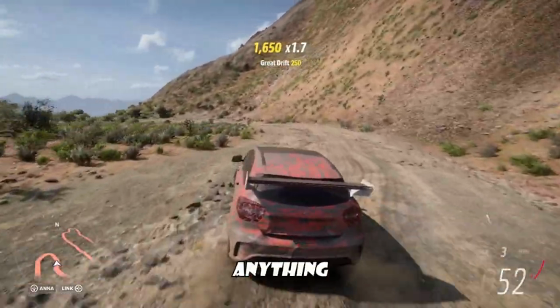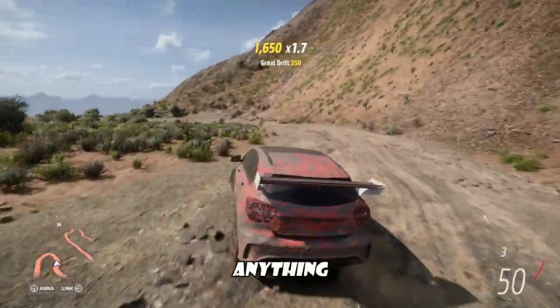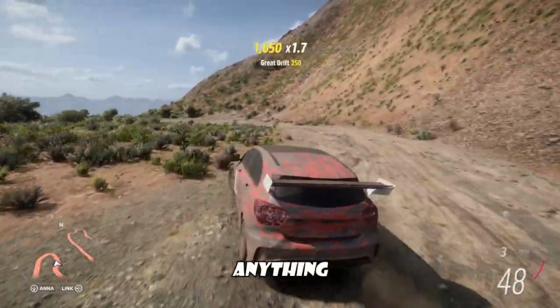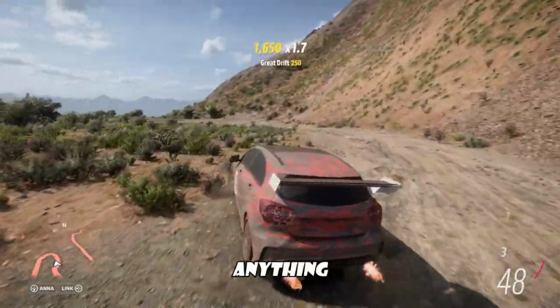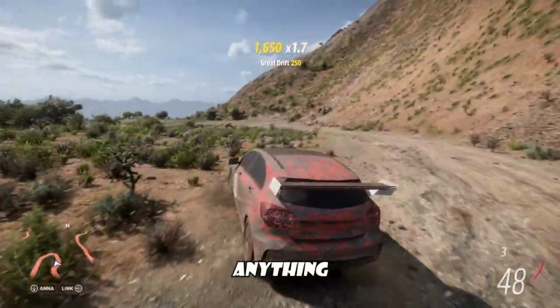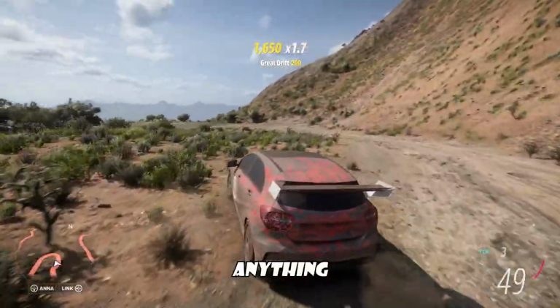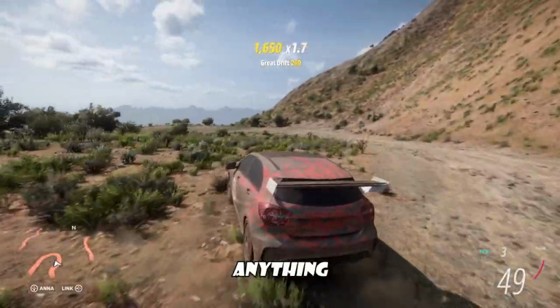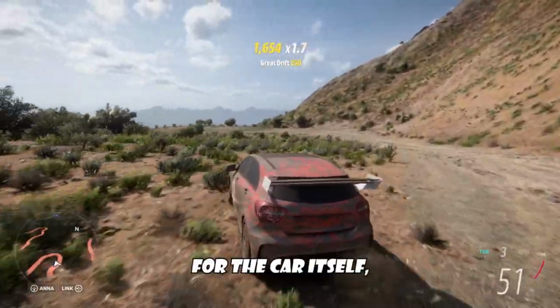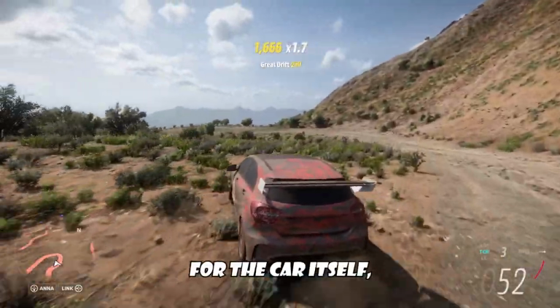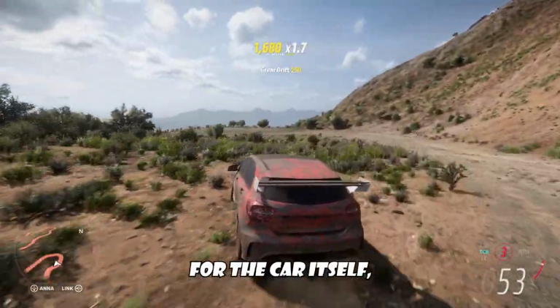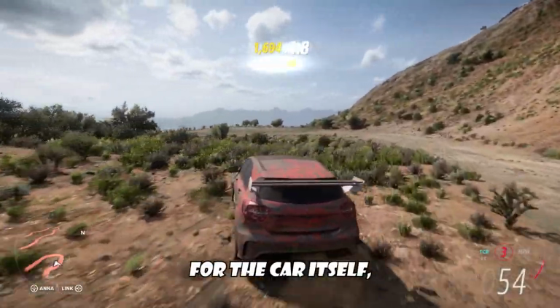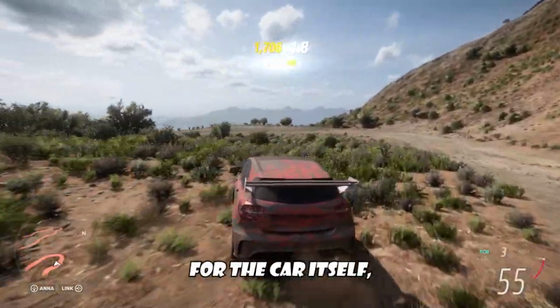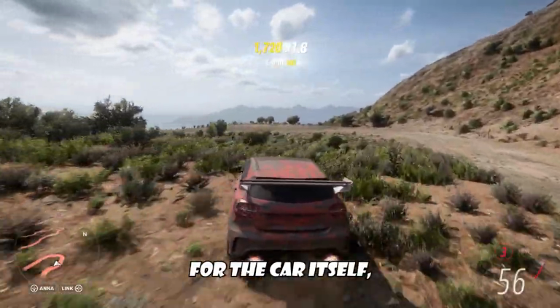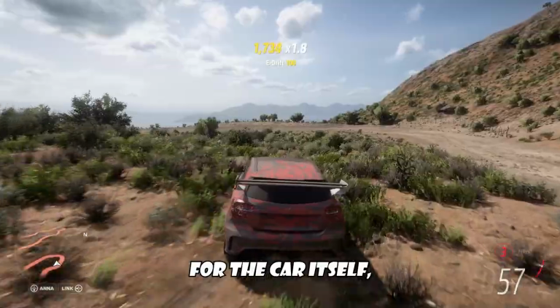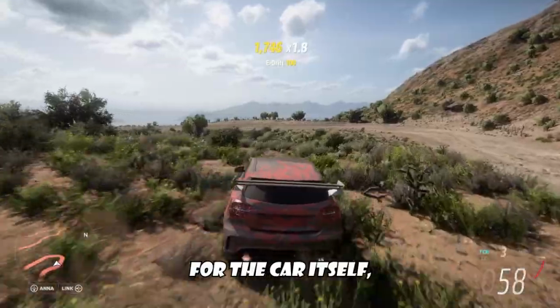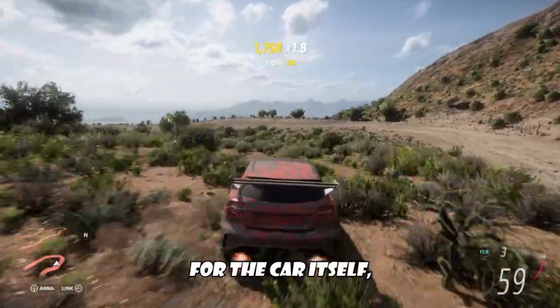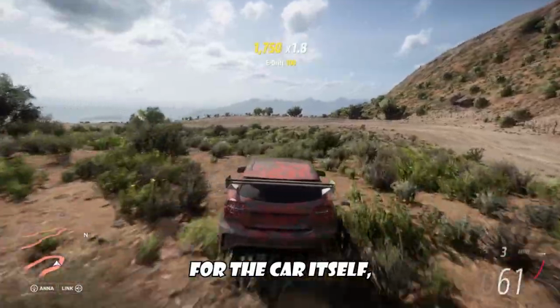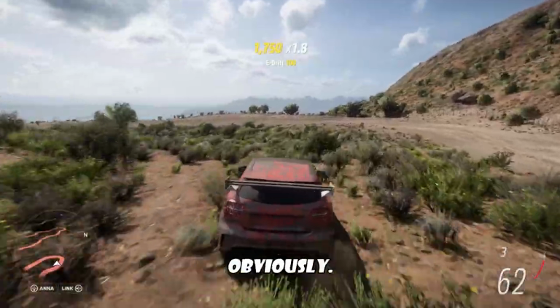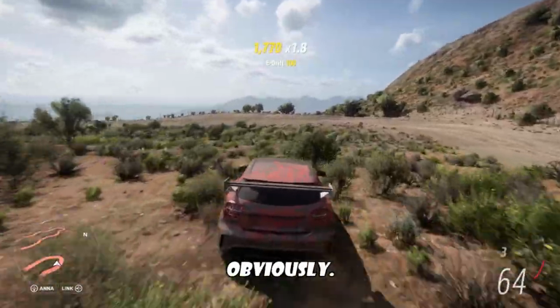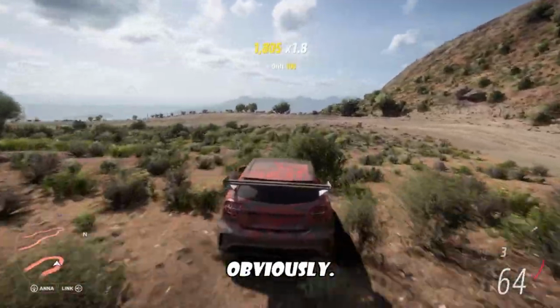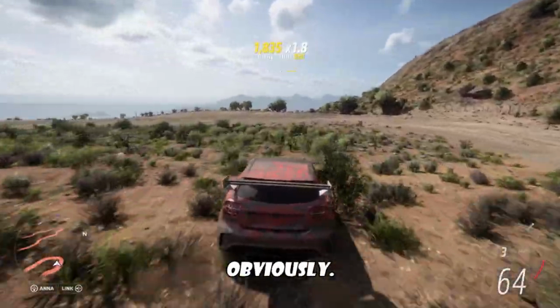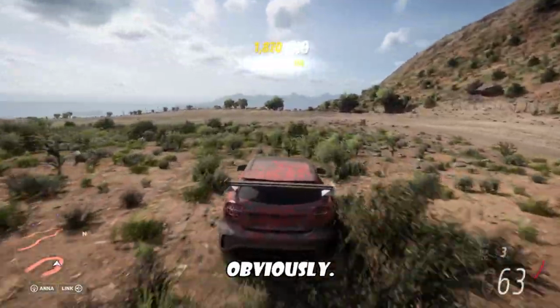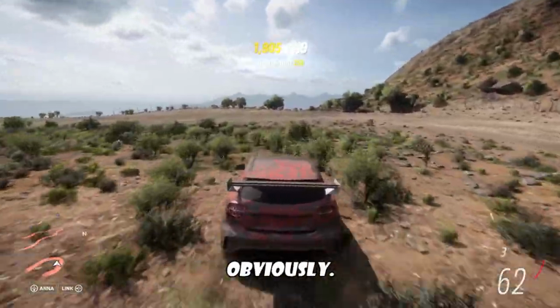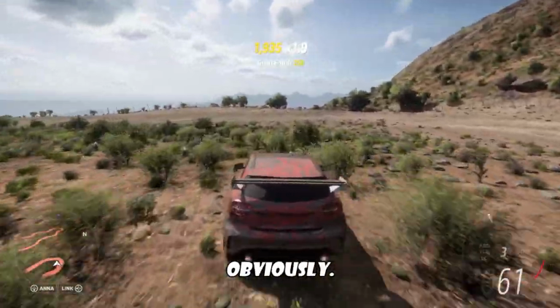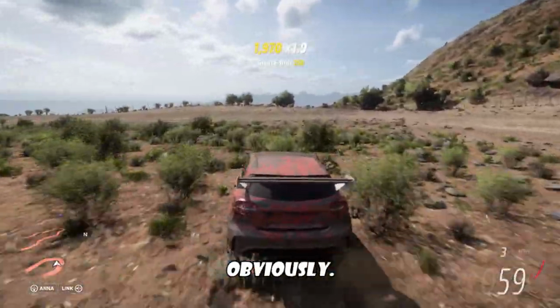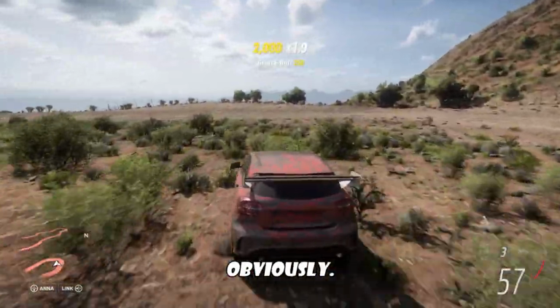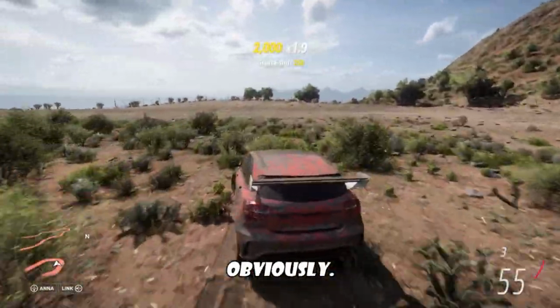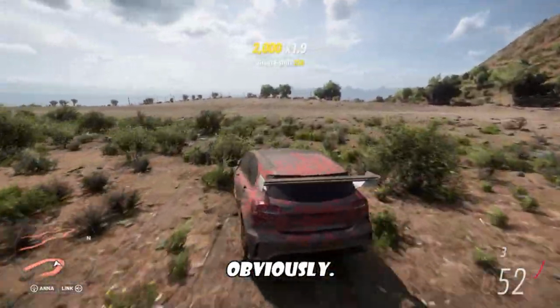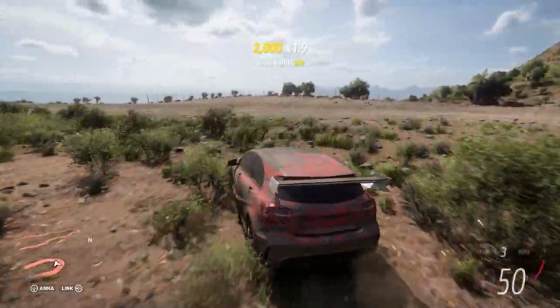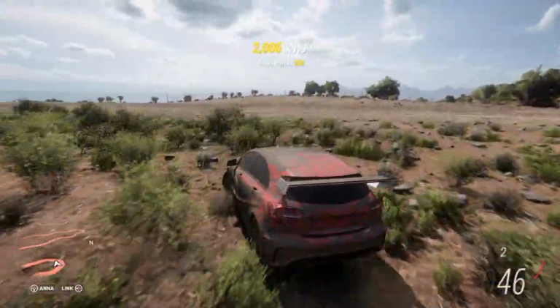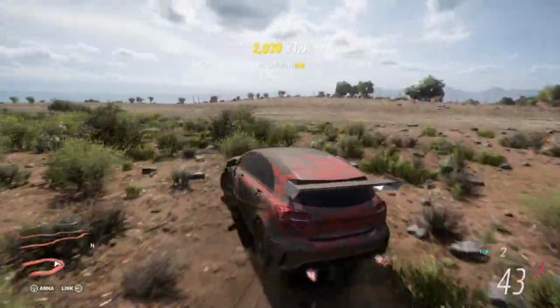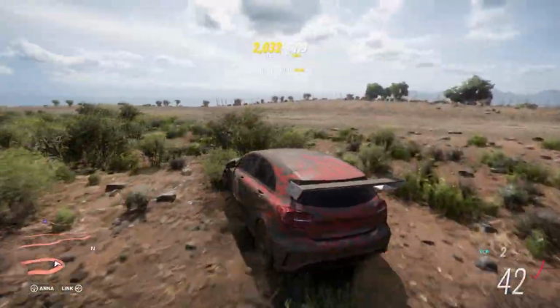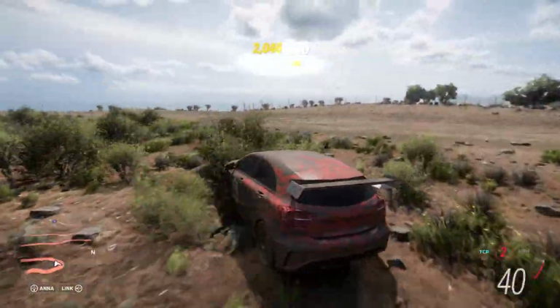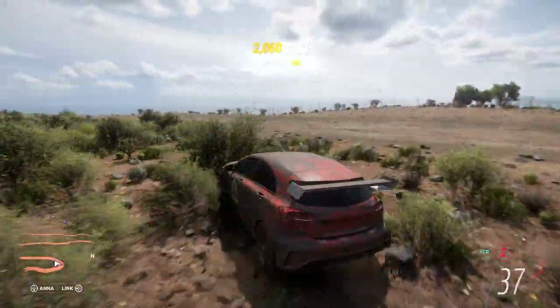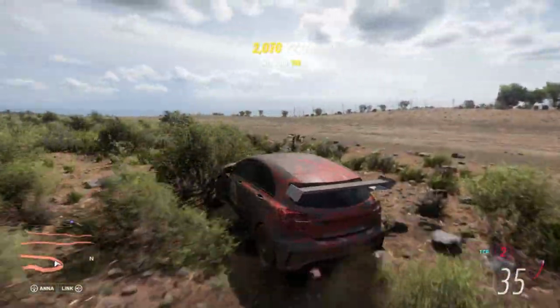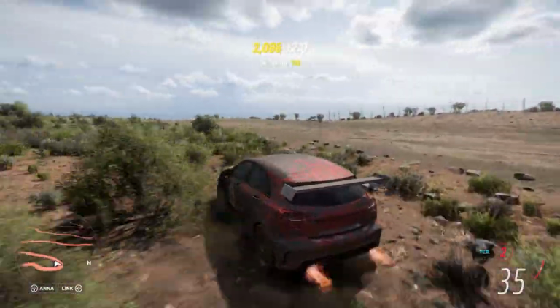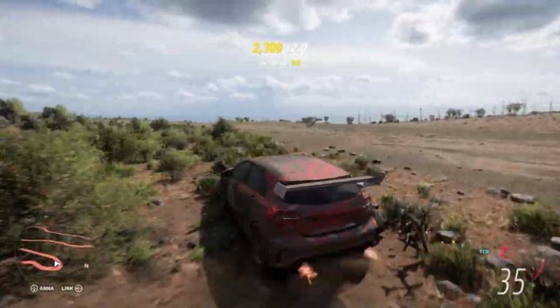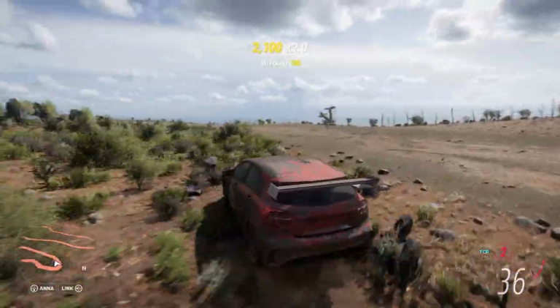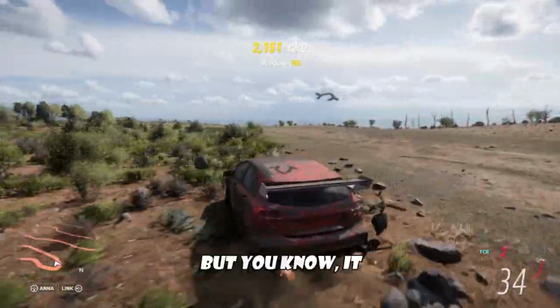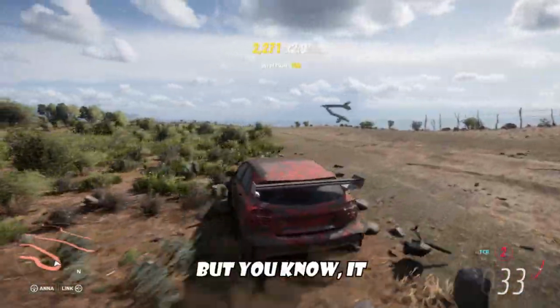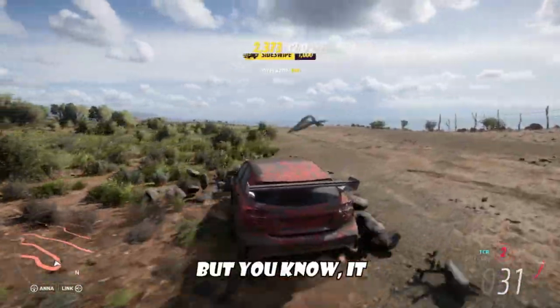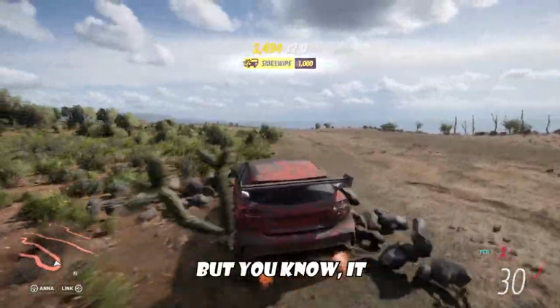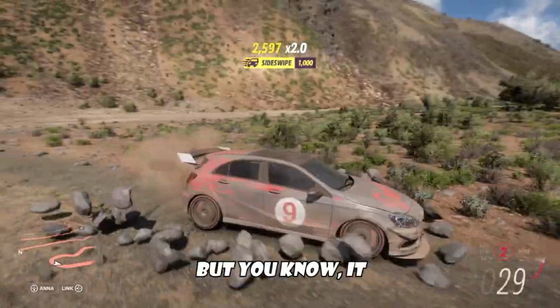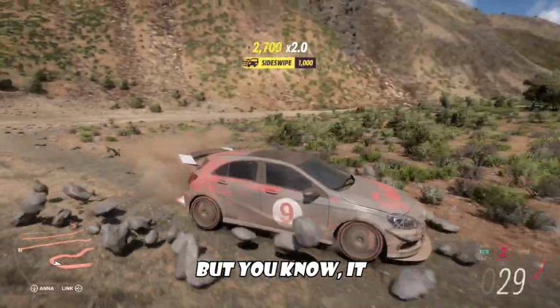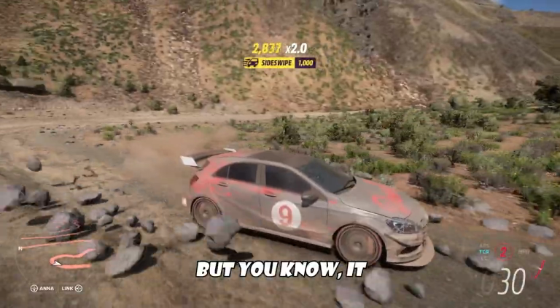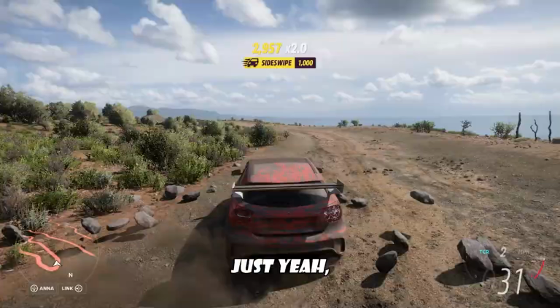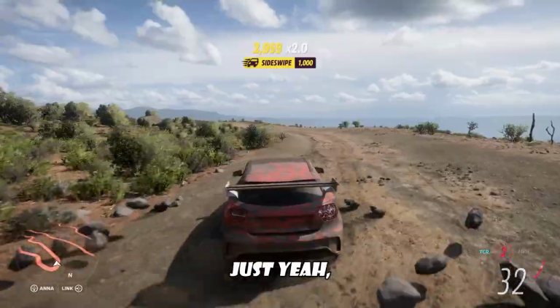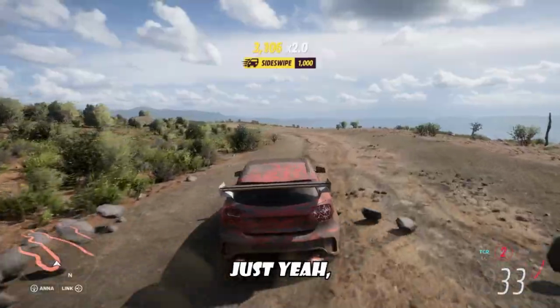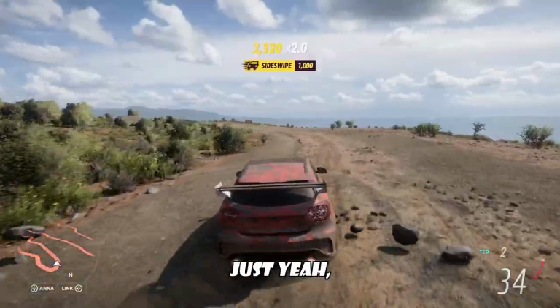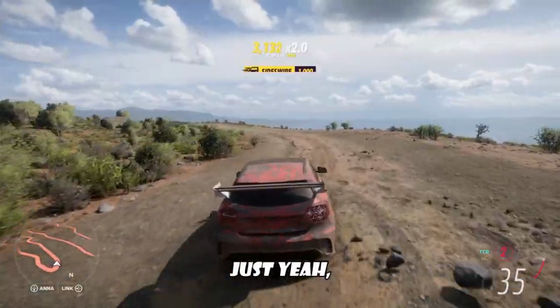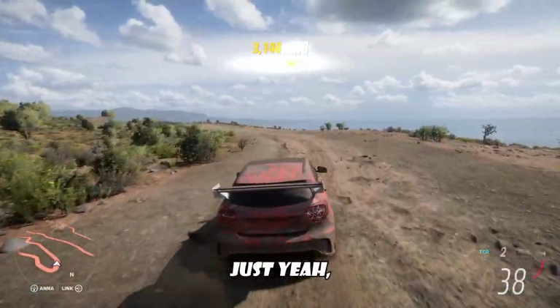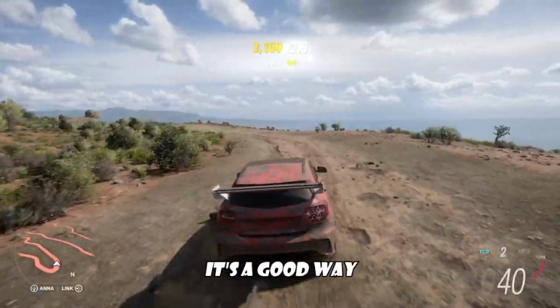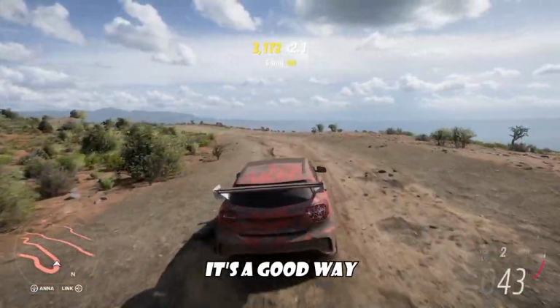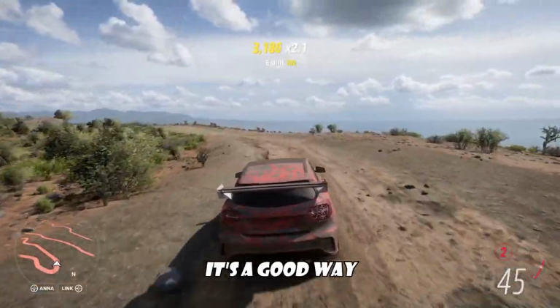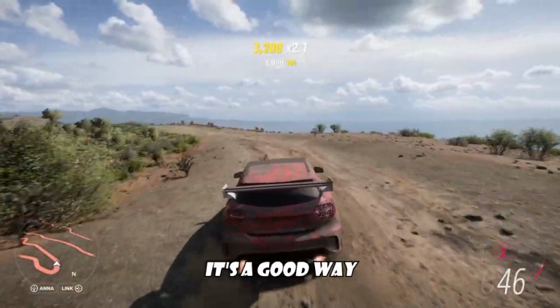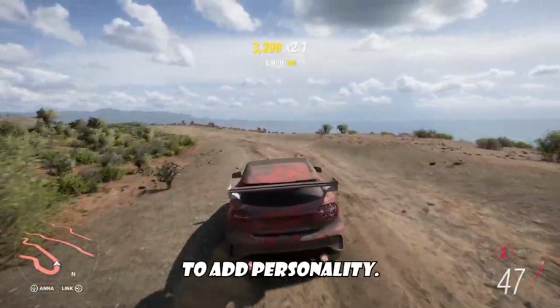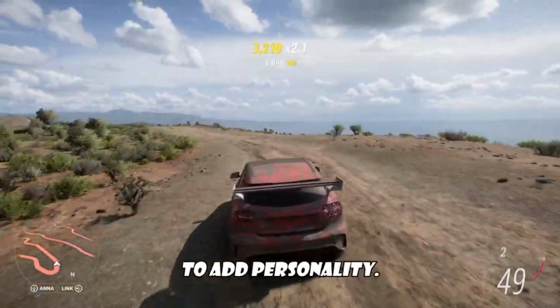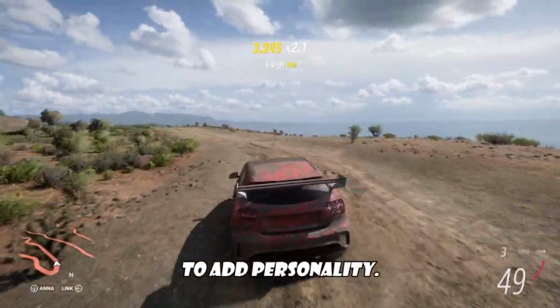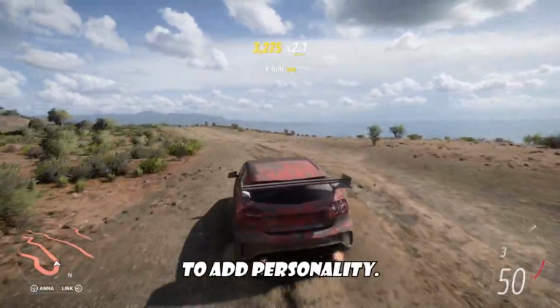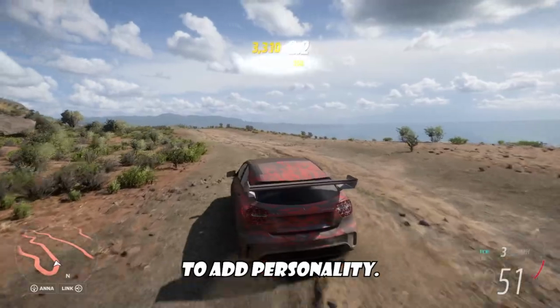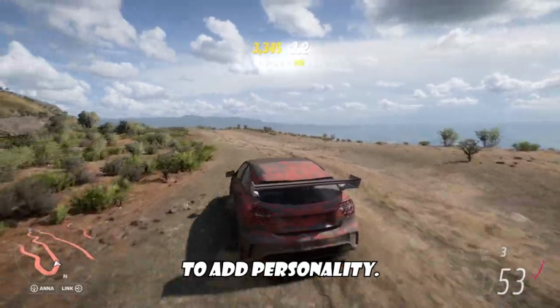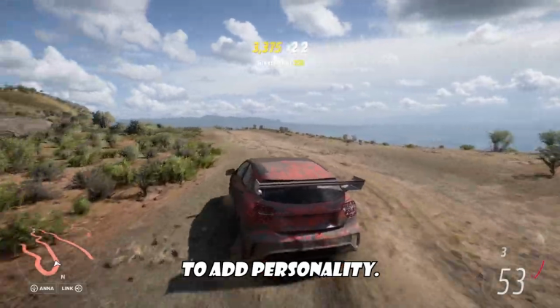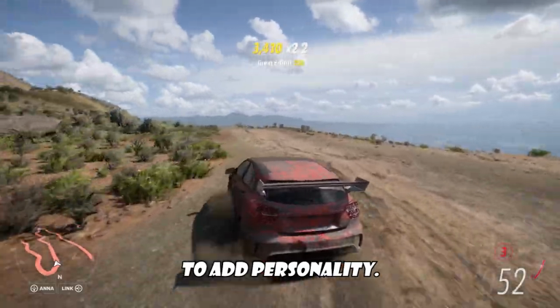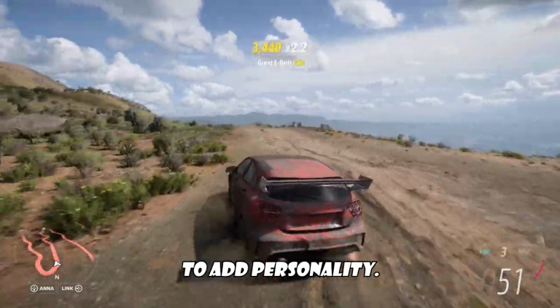It doesn't do anything for the car itself, obviously, but it's a good way to add personality.